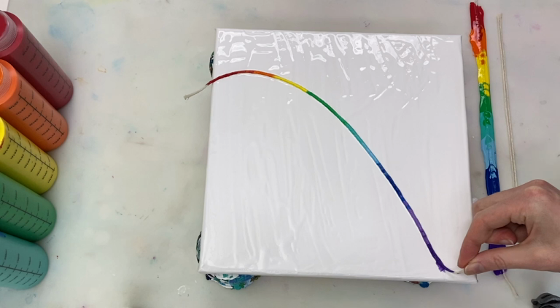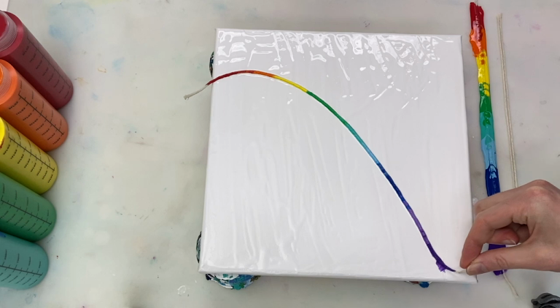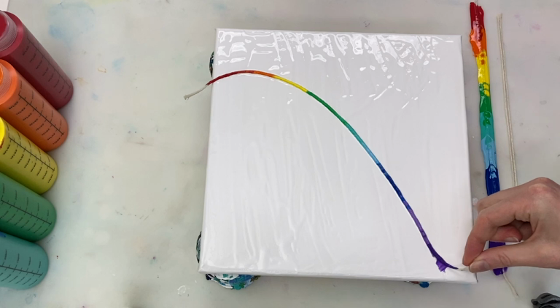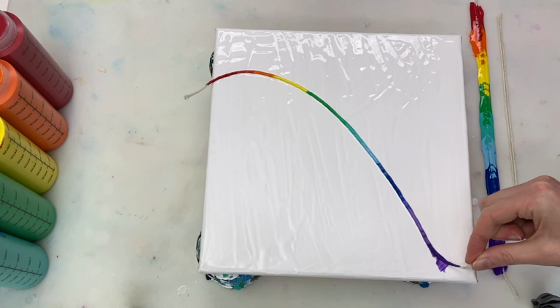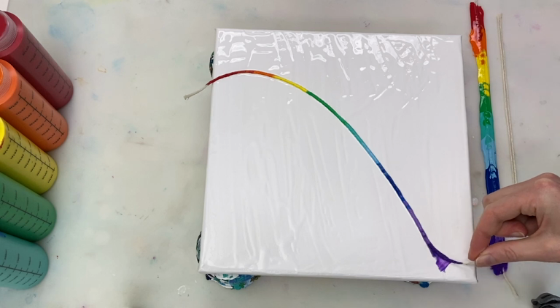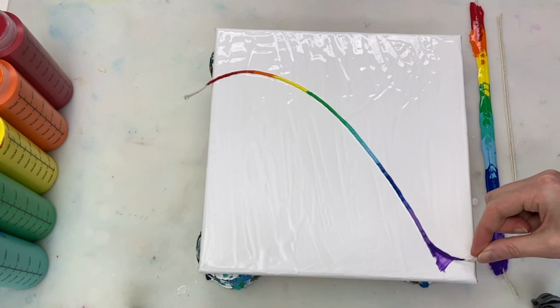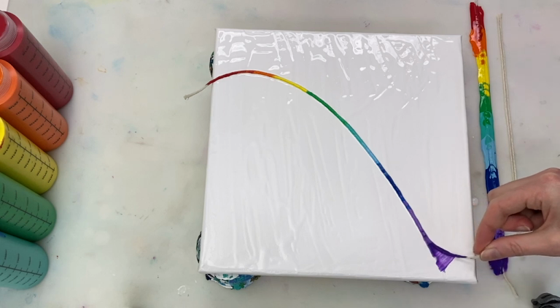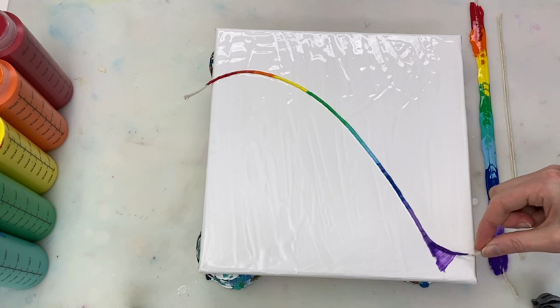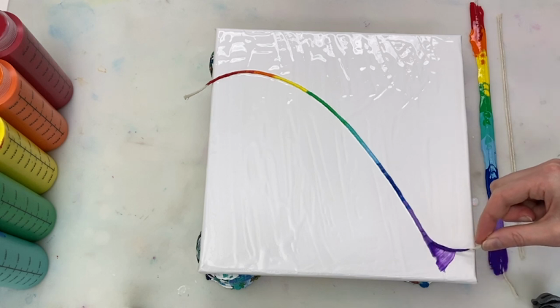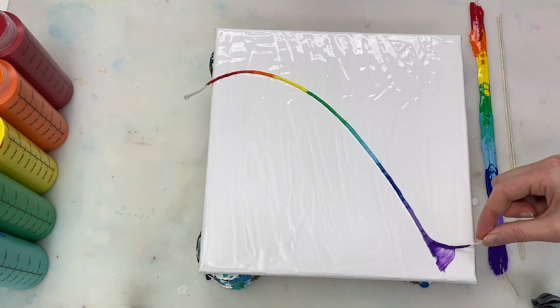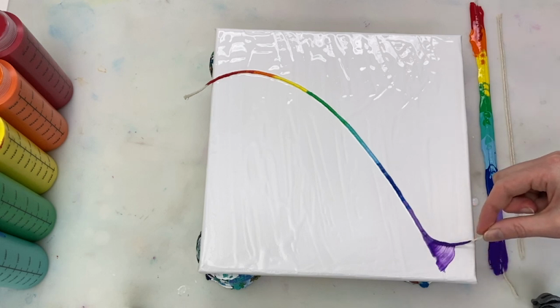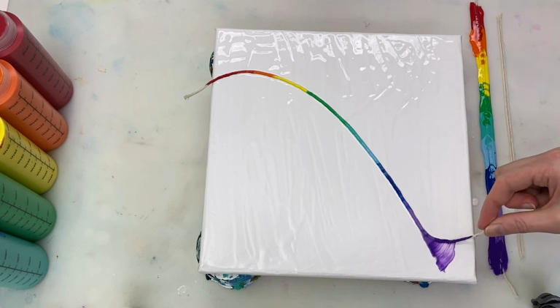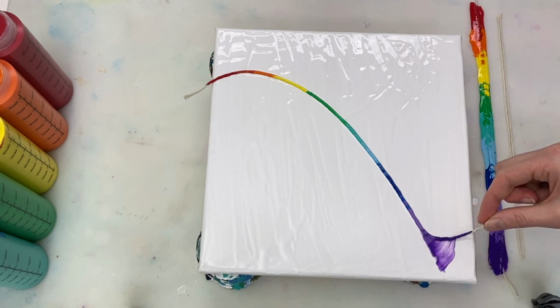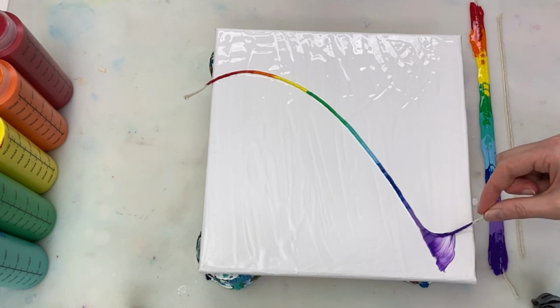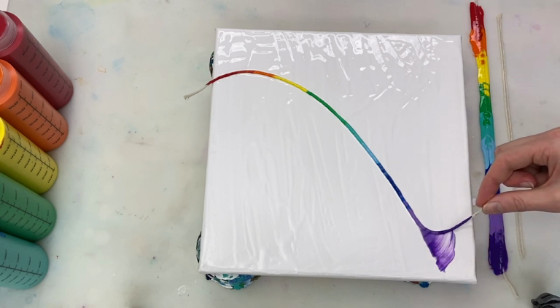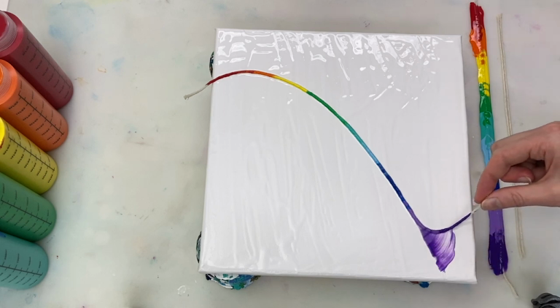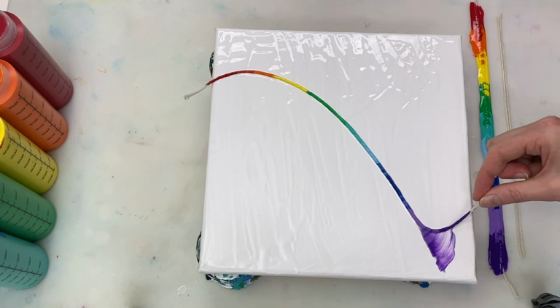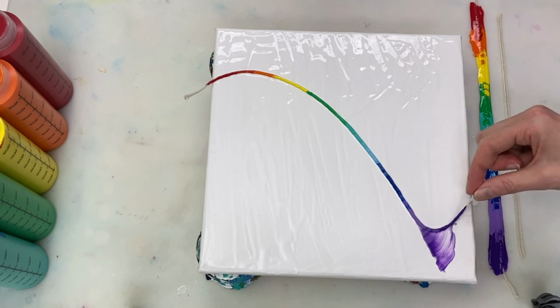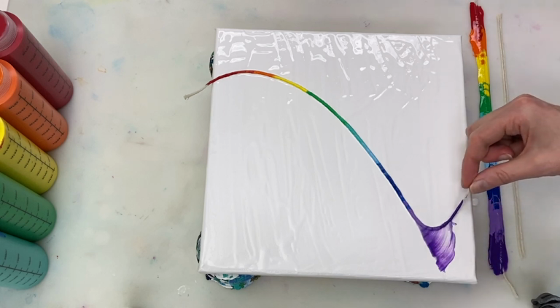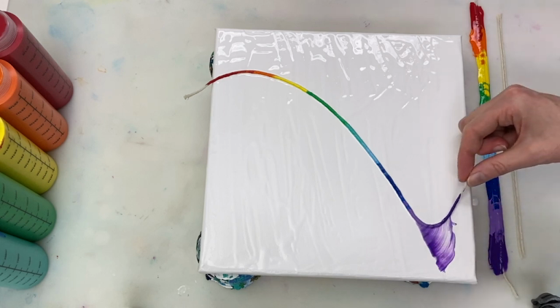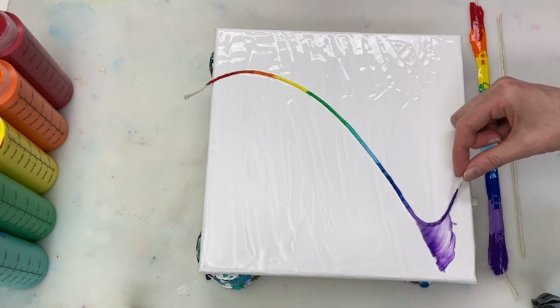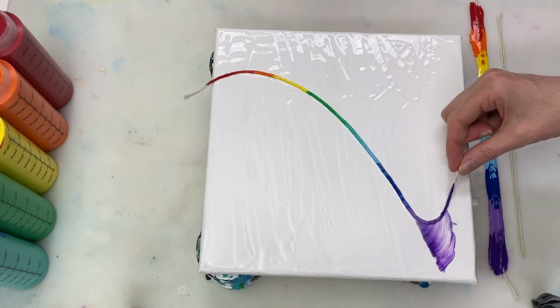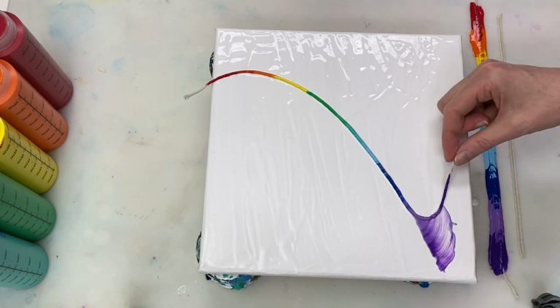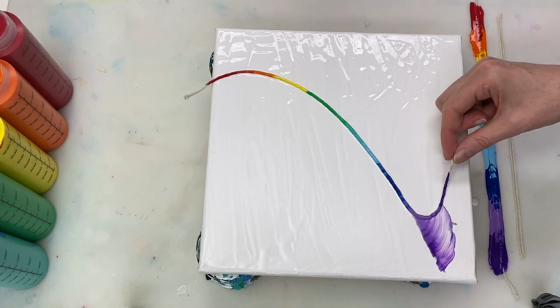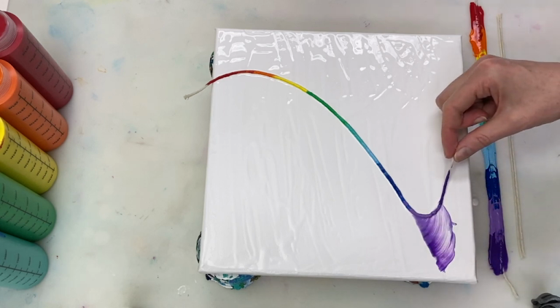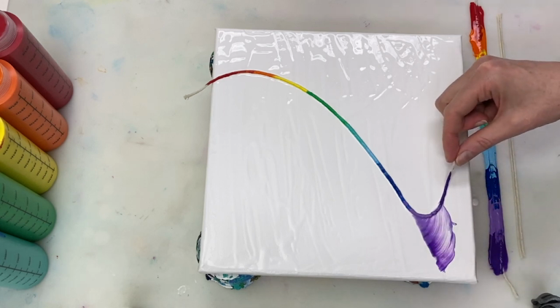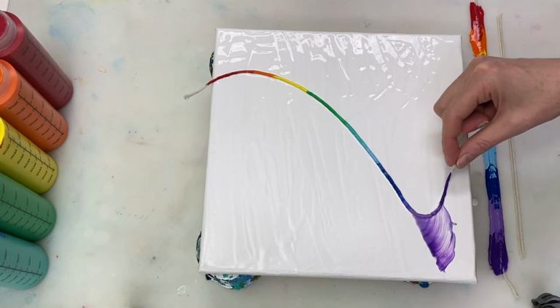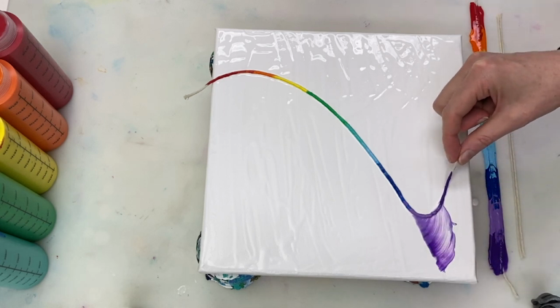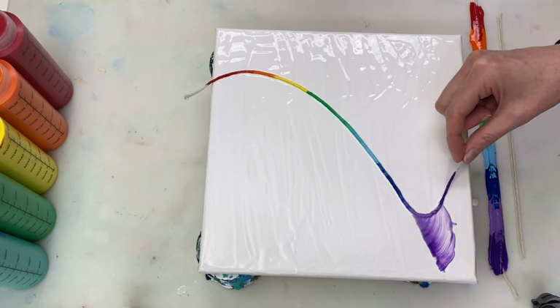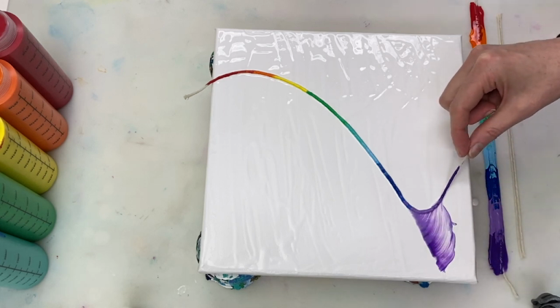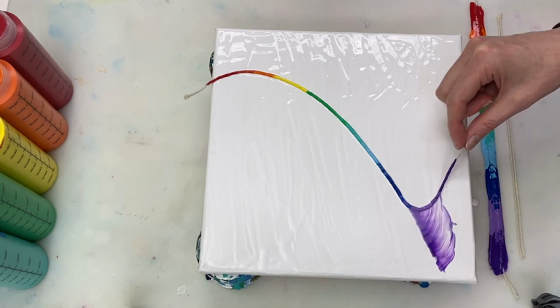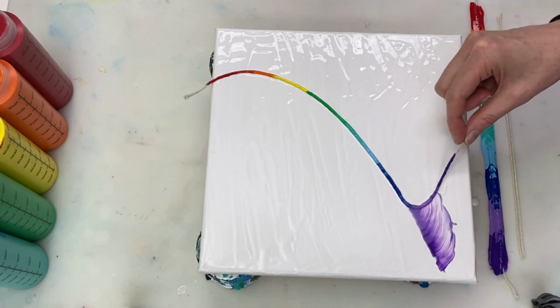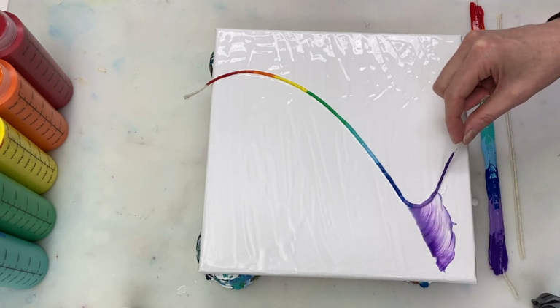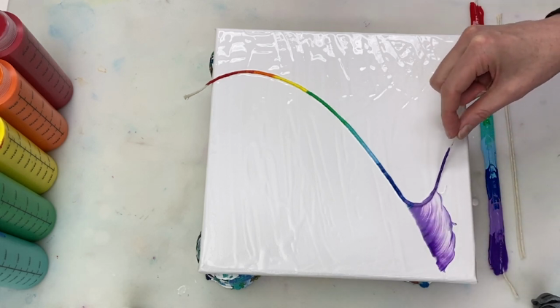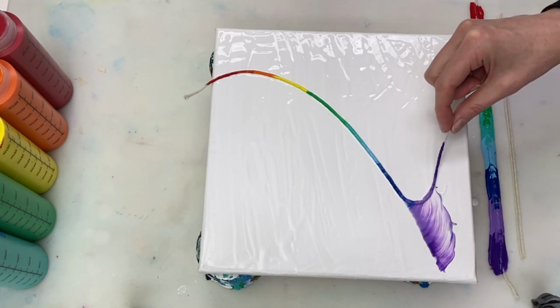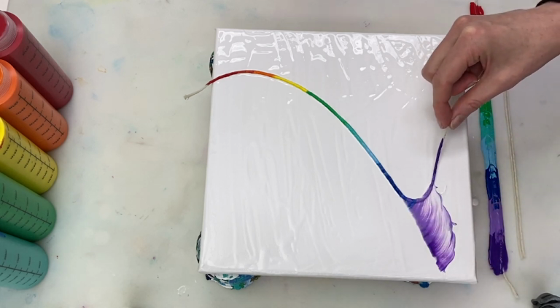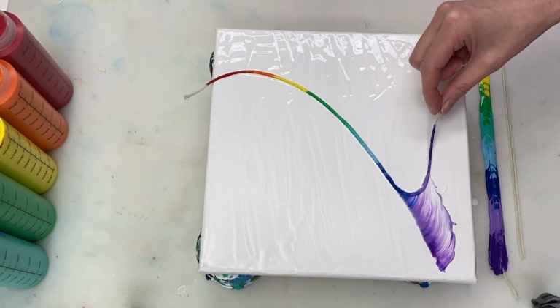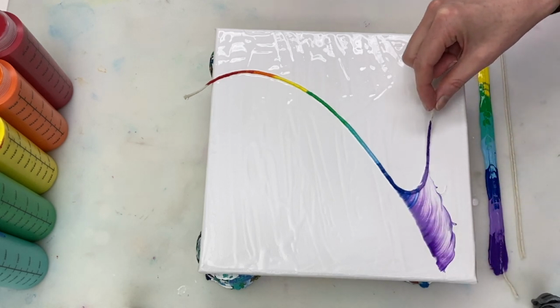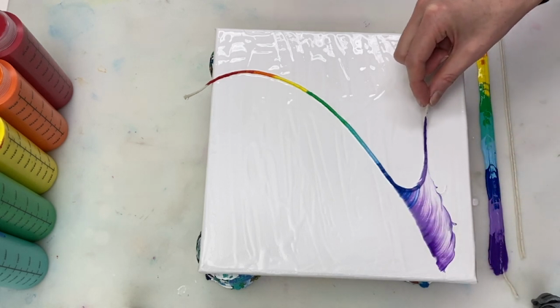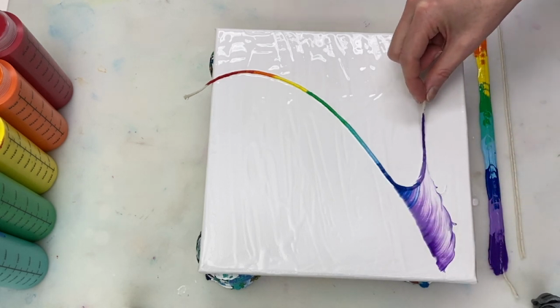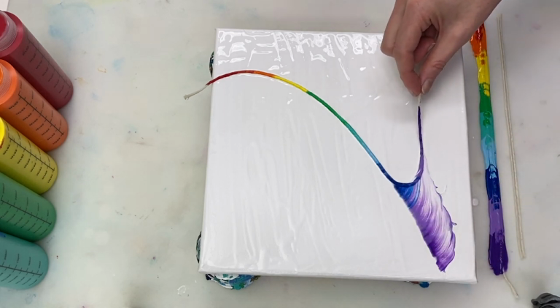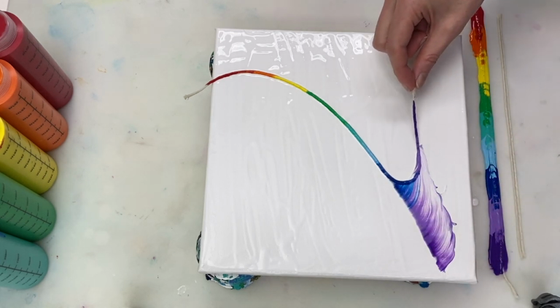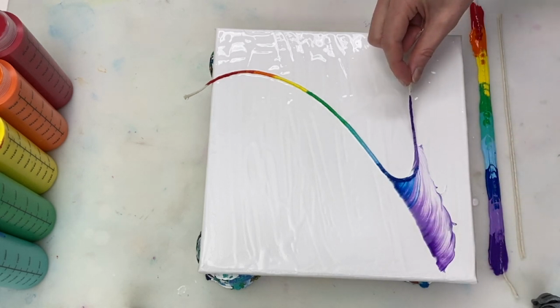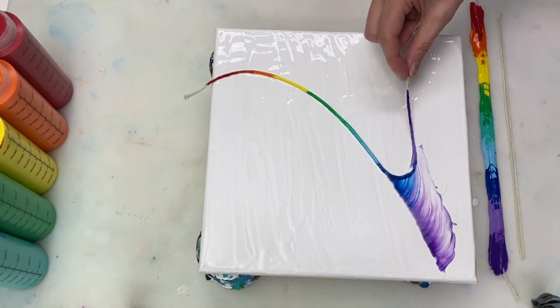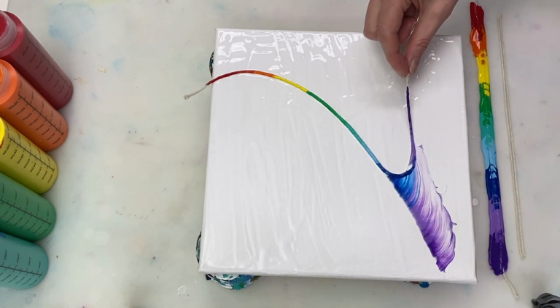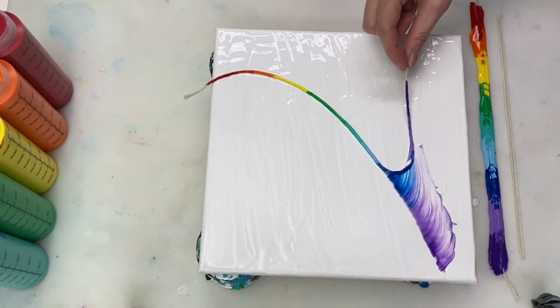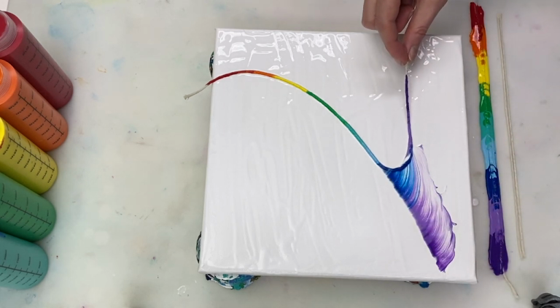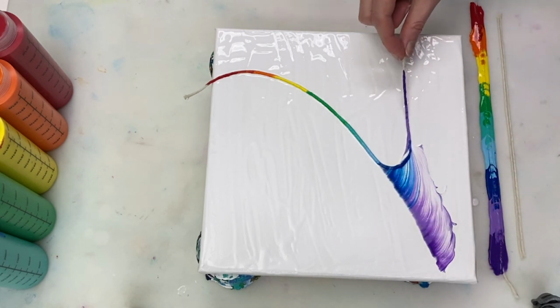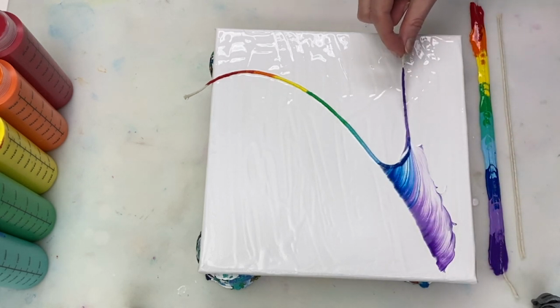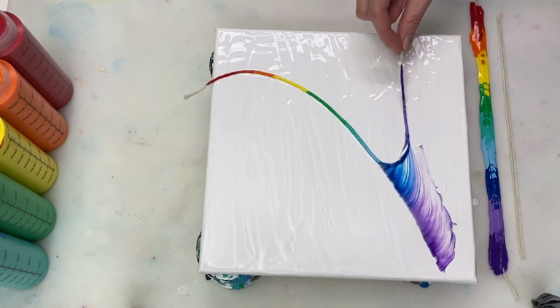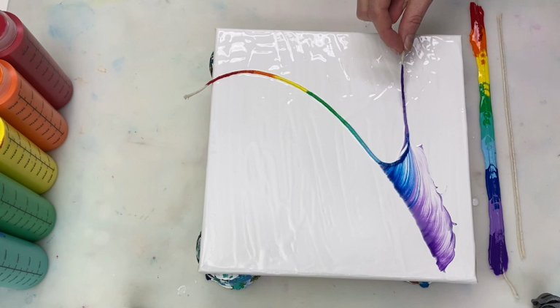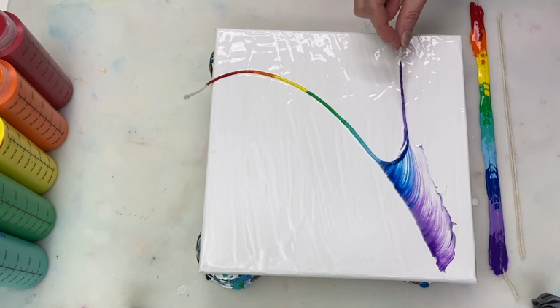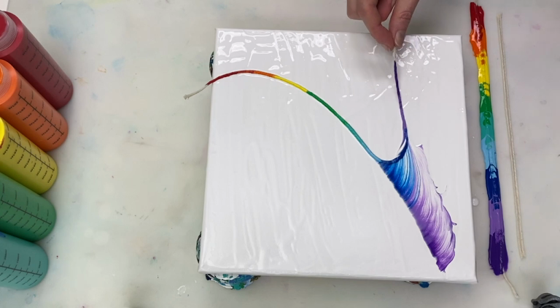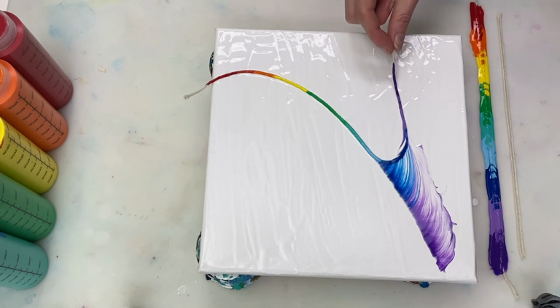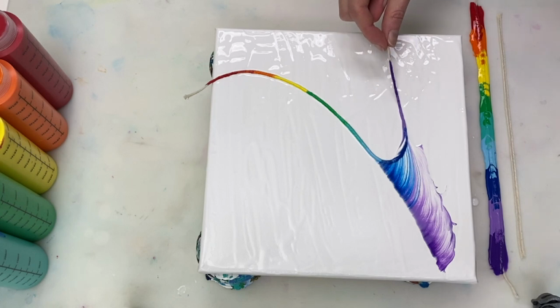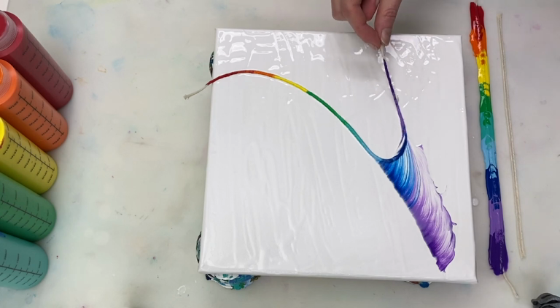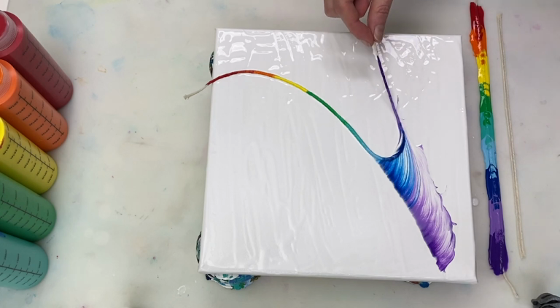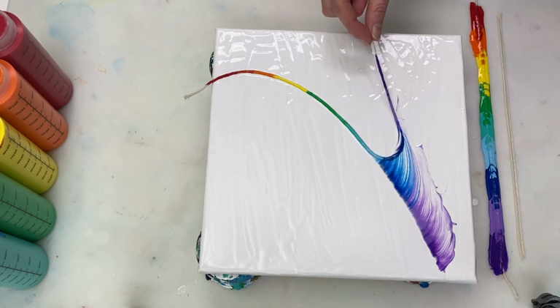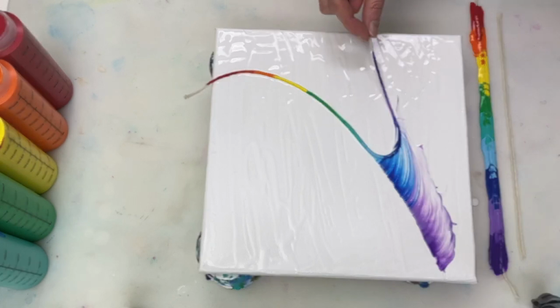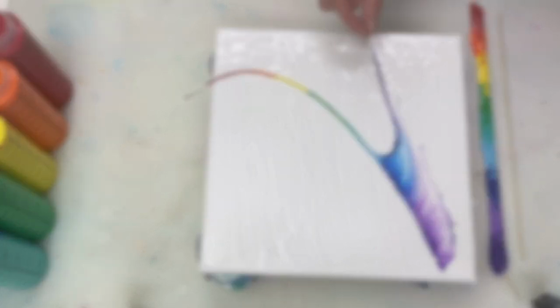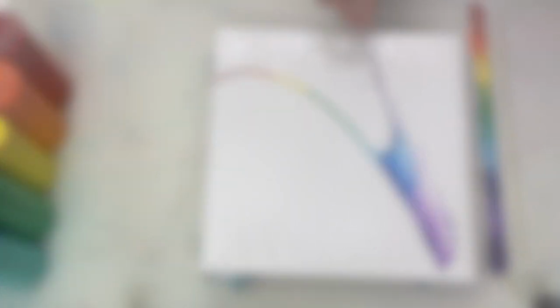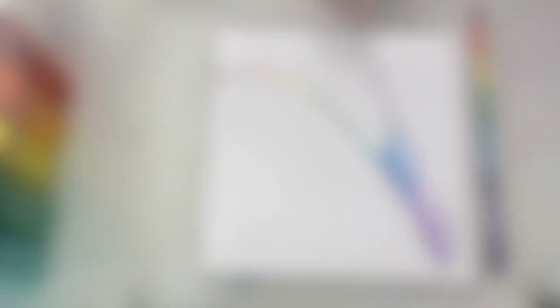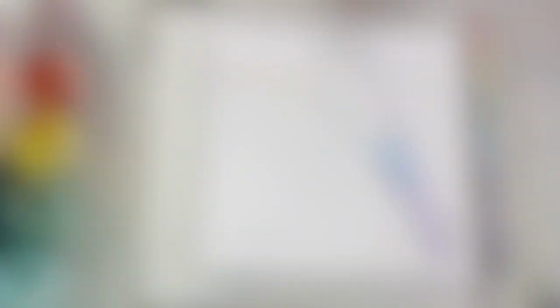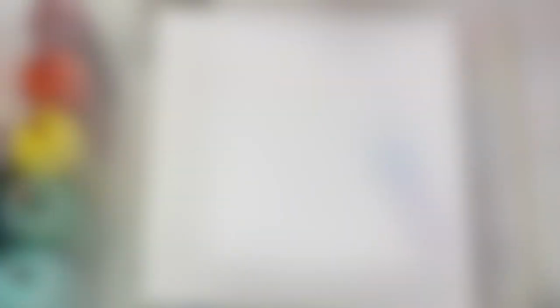Hi guys, thanks for joining me. Today I'm going to be doing a rainbow colored feather to prepare.